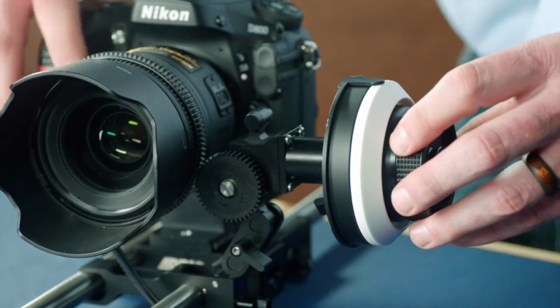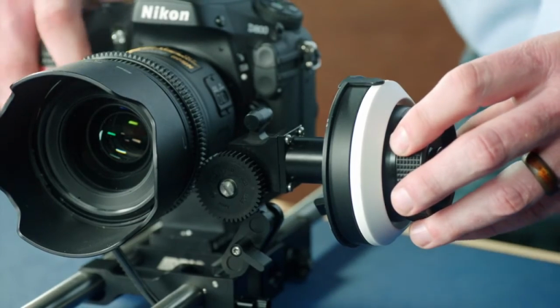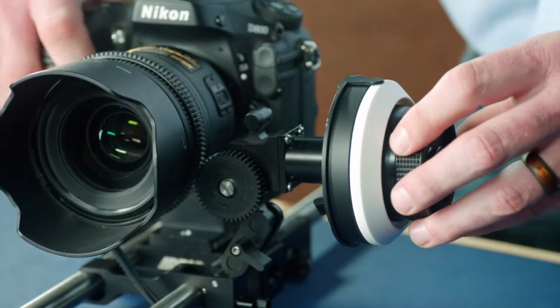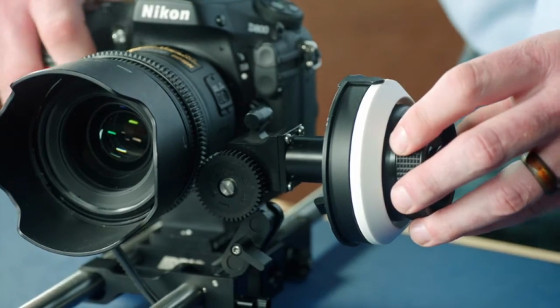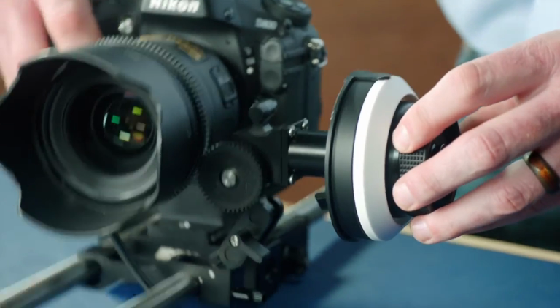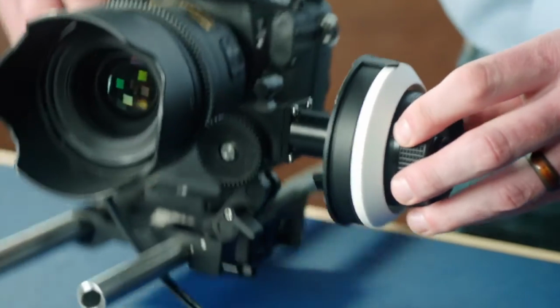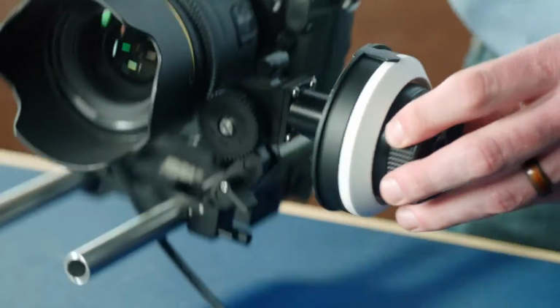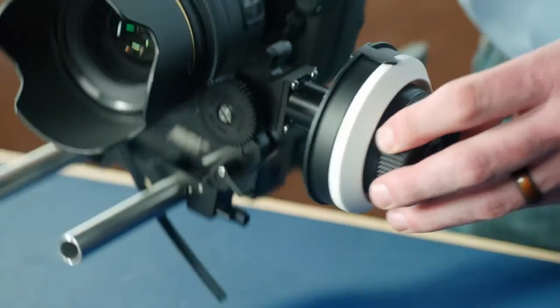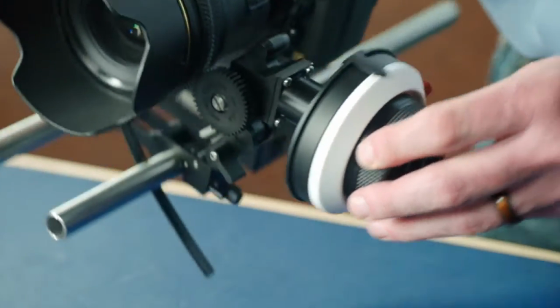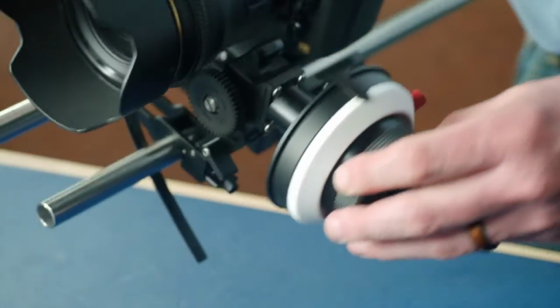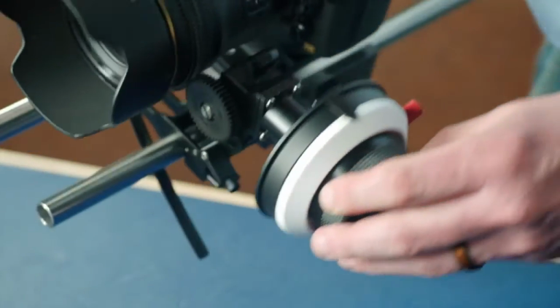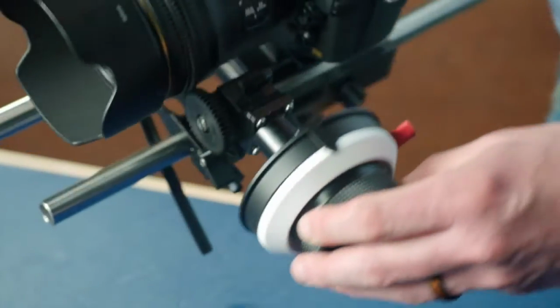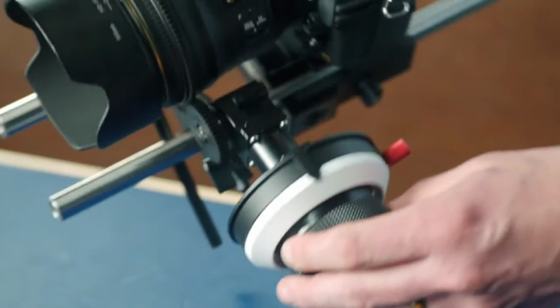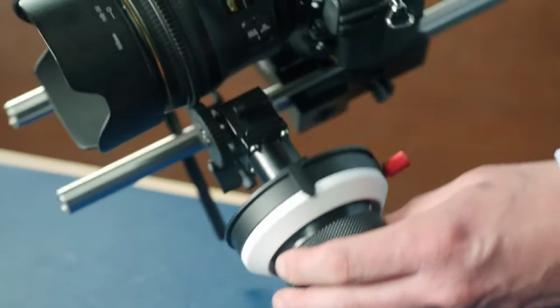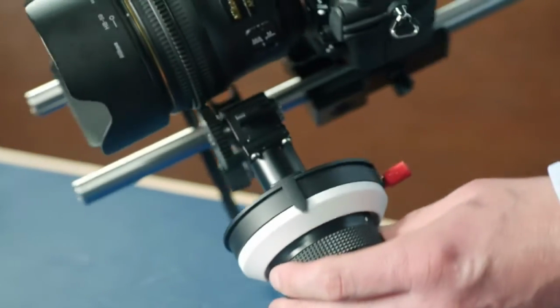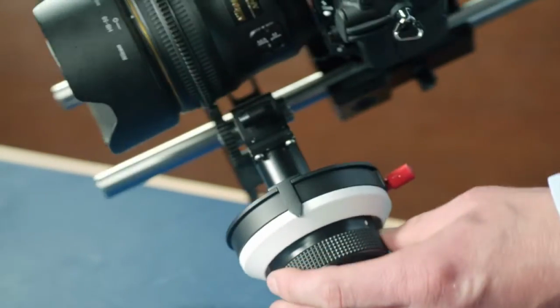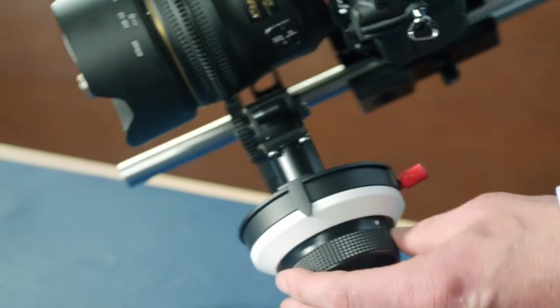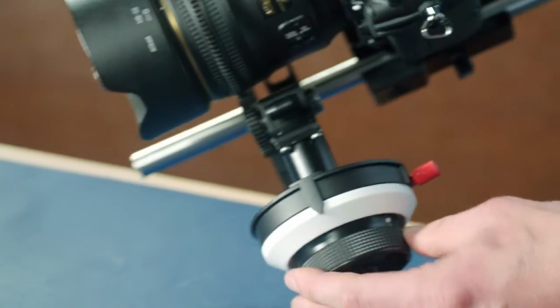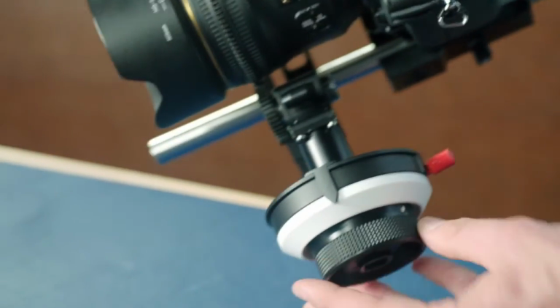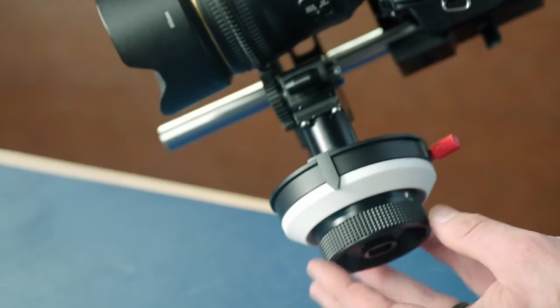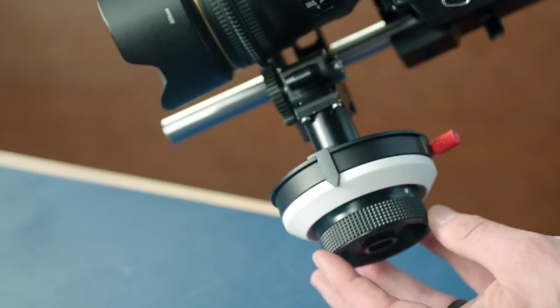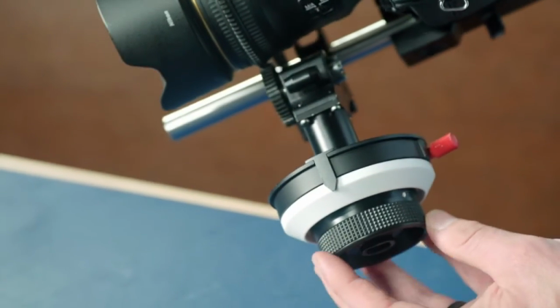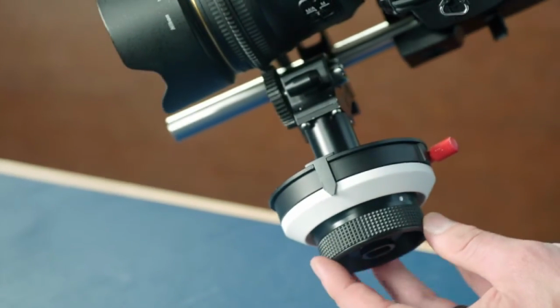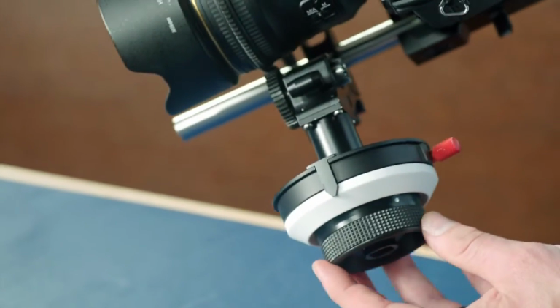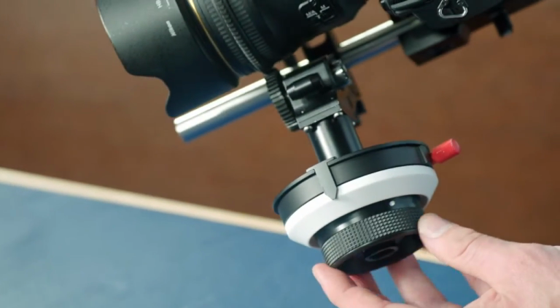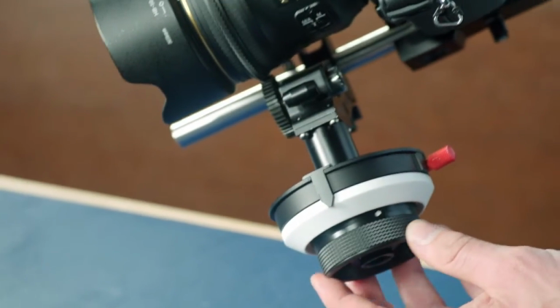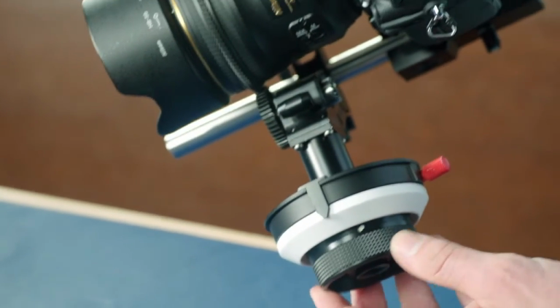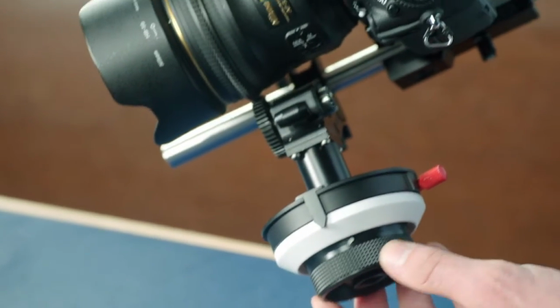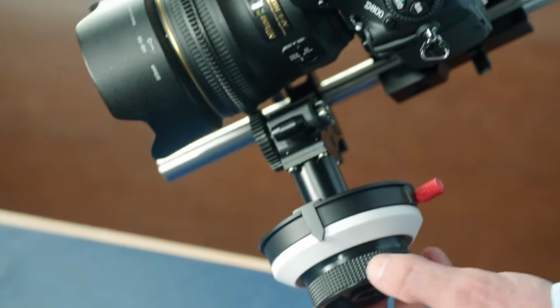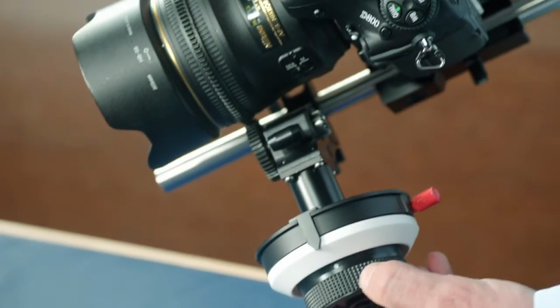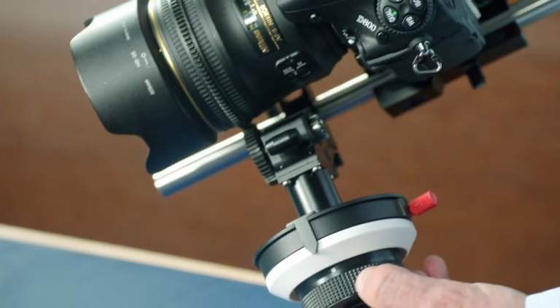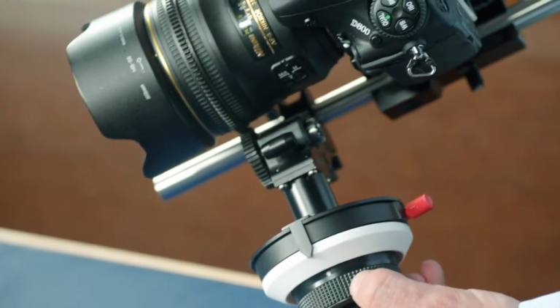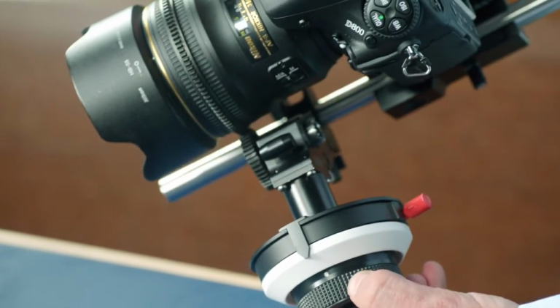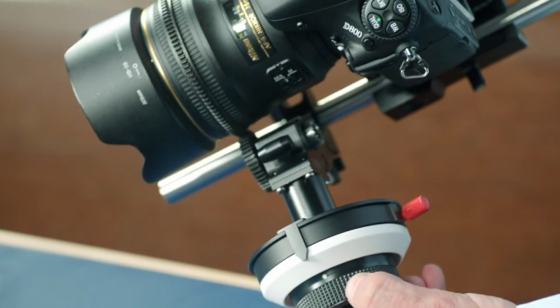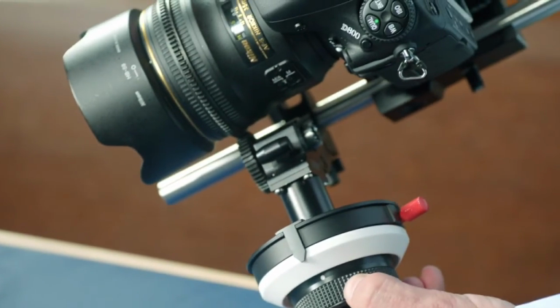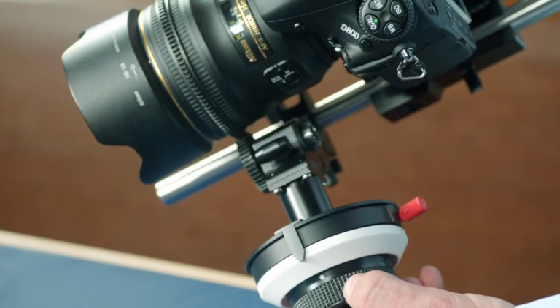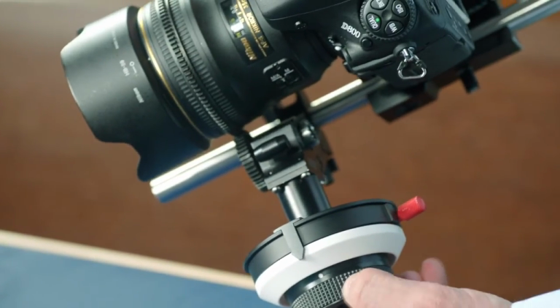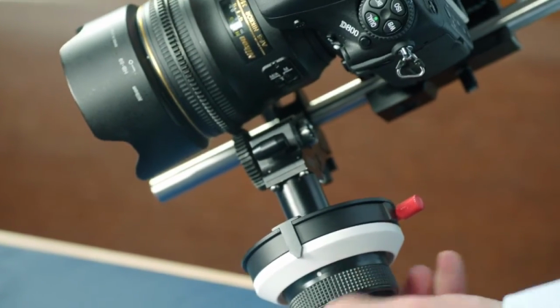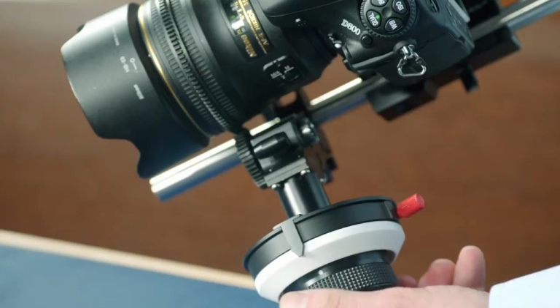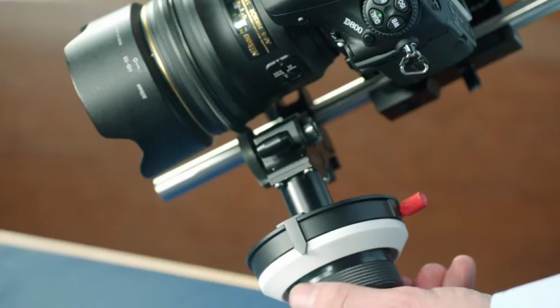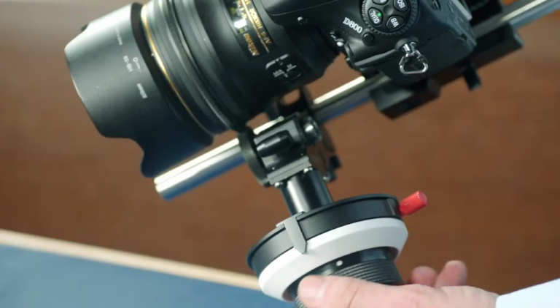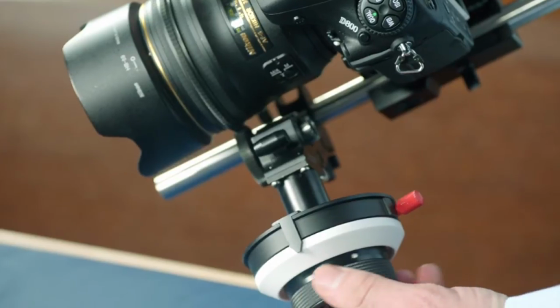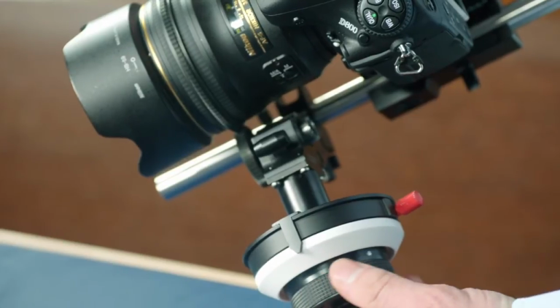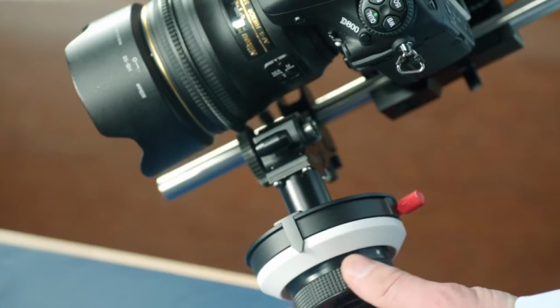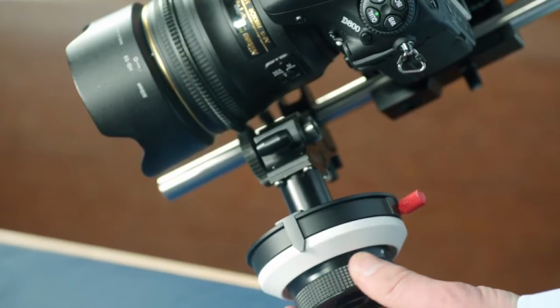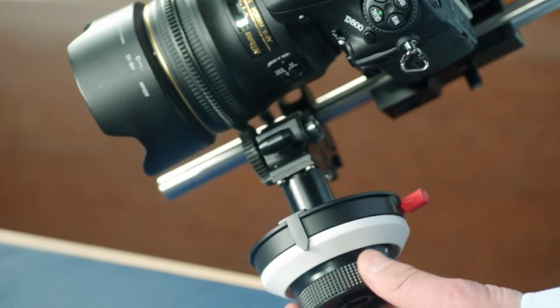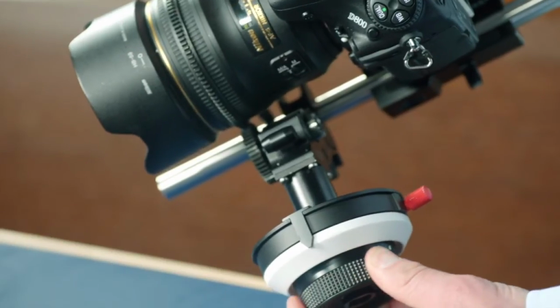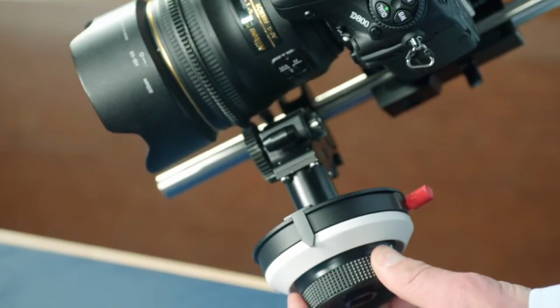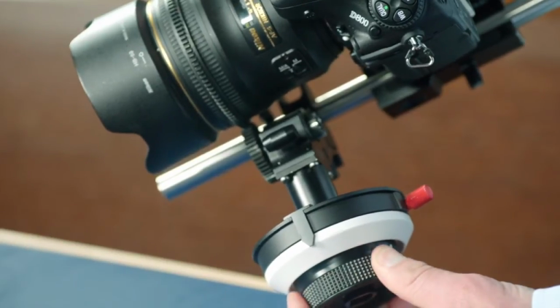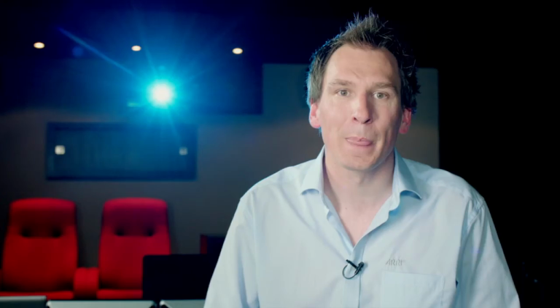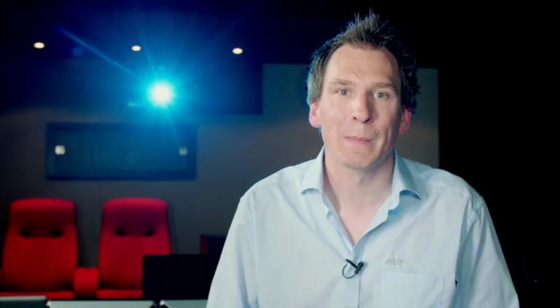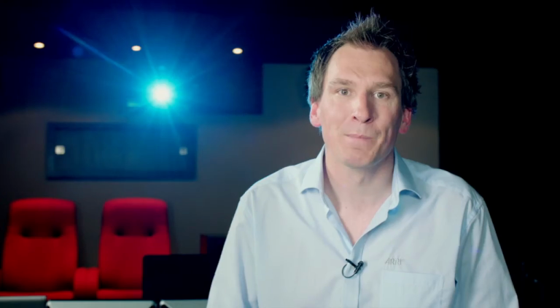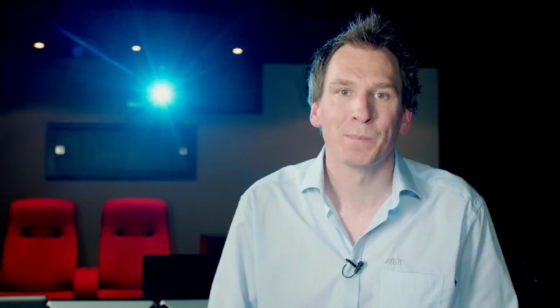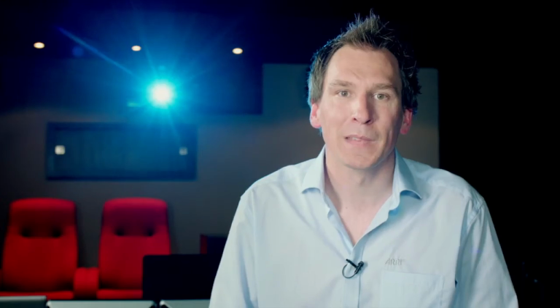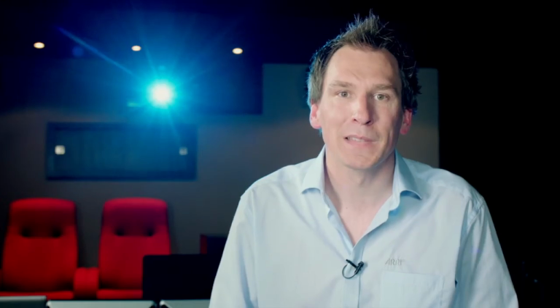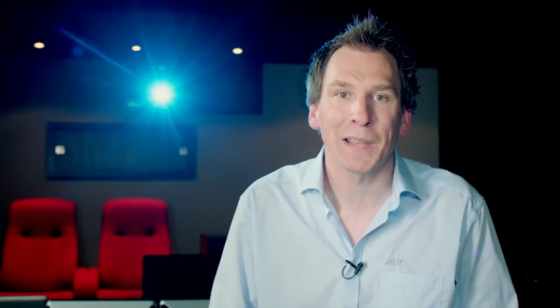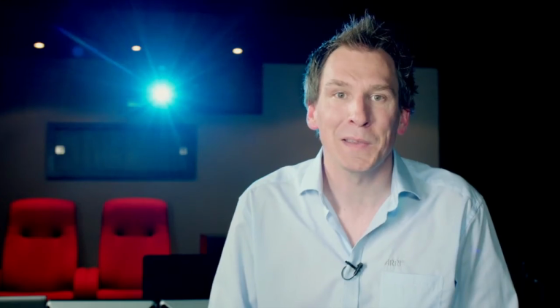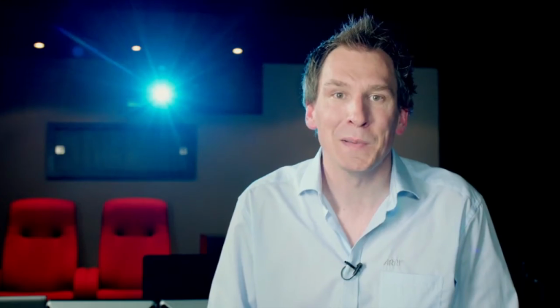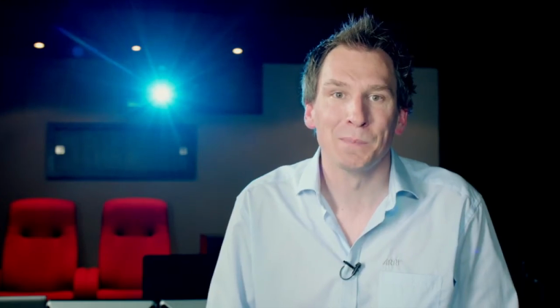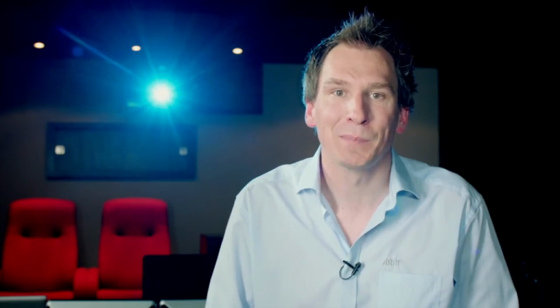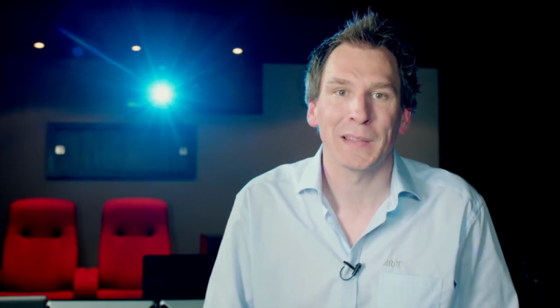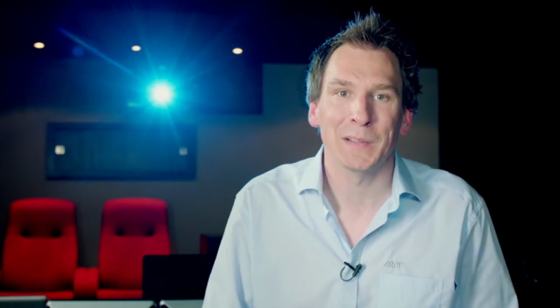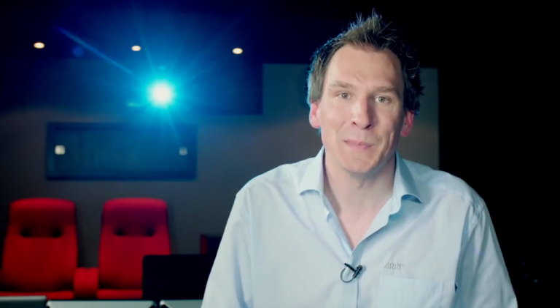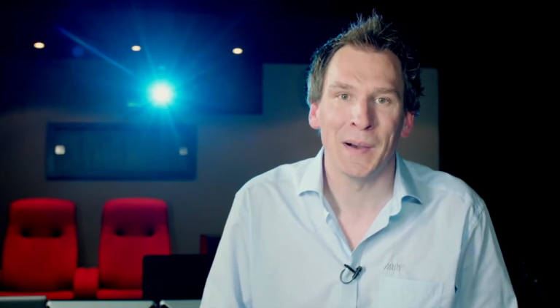Your lens now has two hard stops at each end of the scale. Thank you and goodbye.